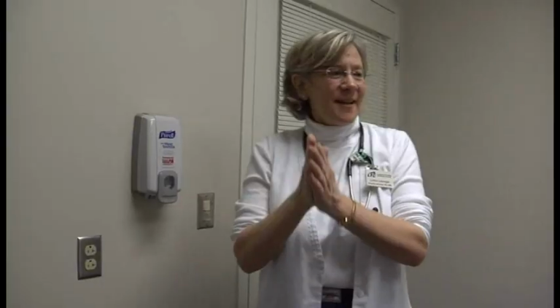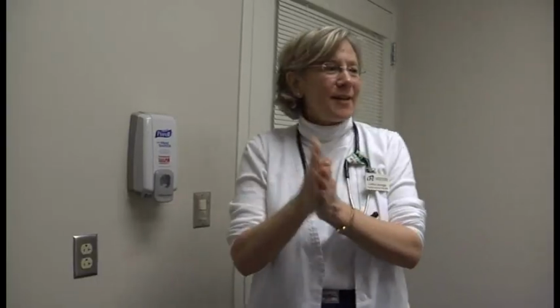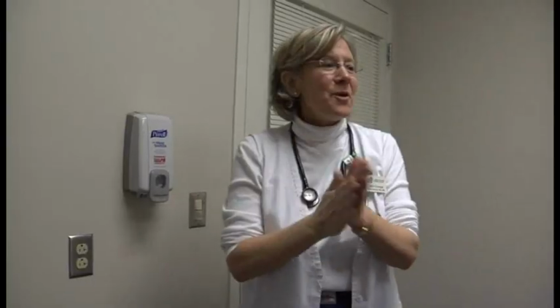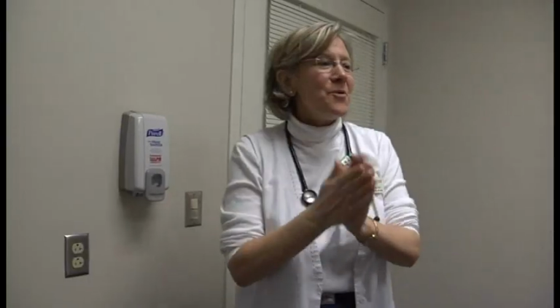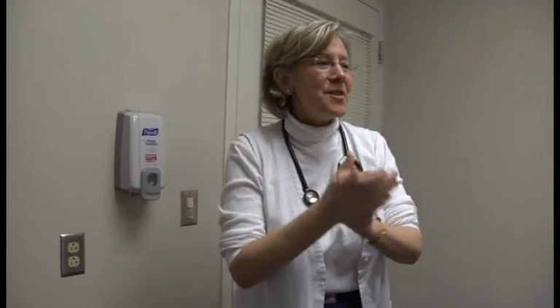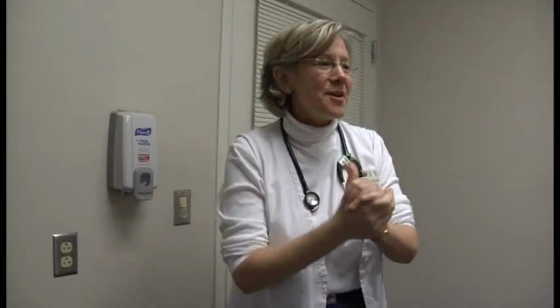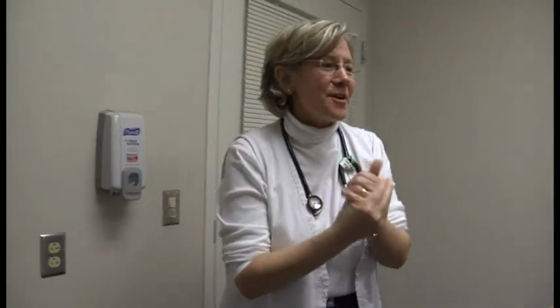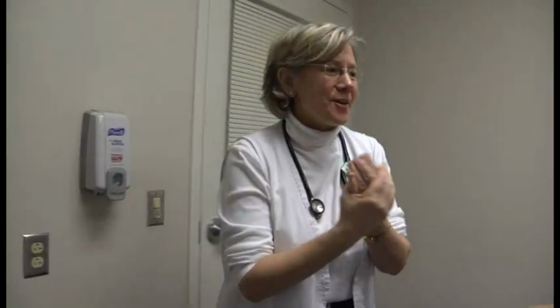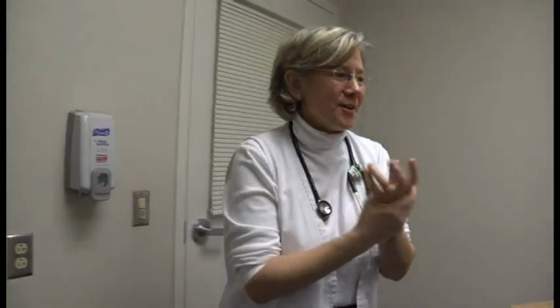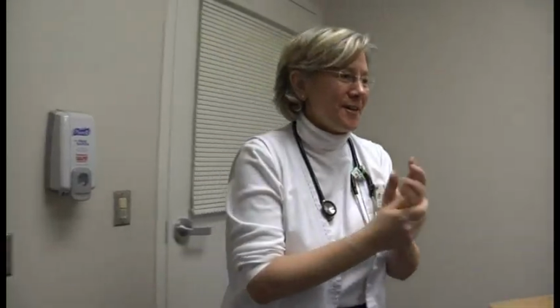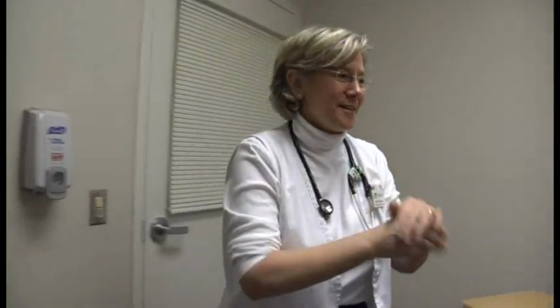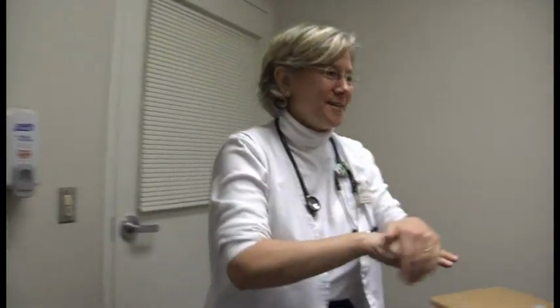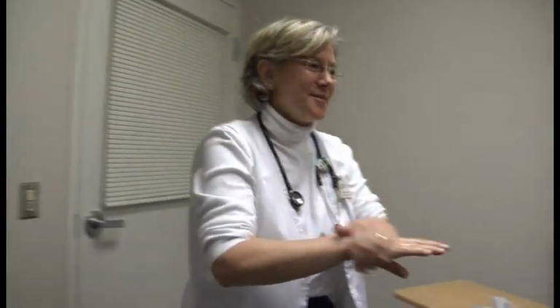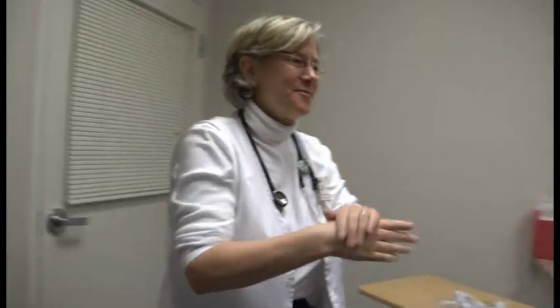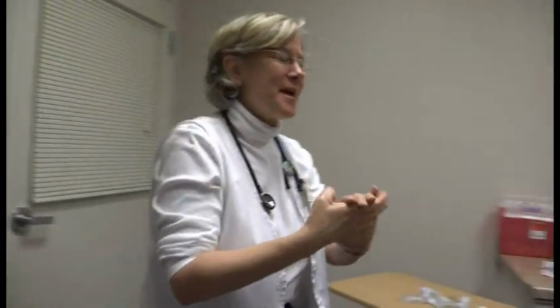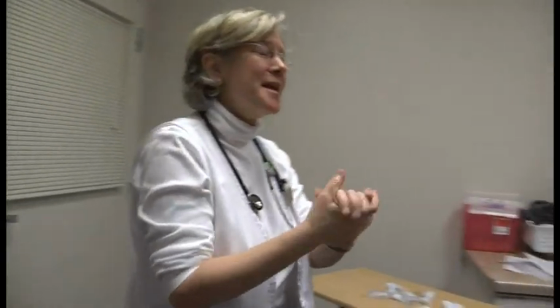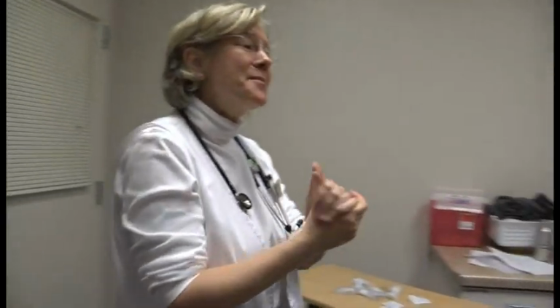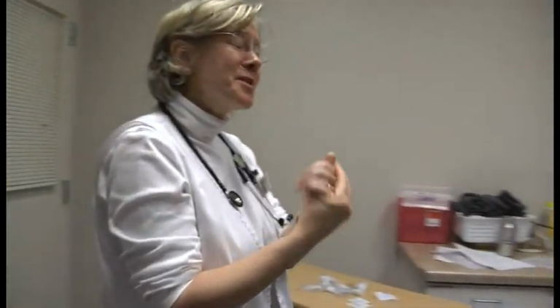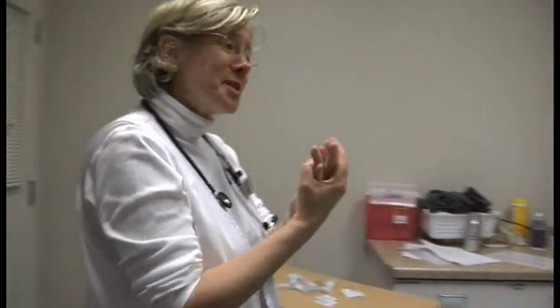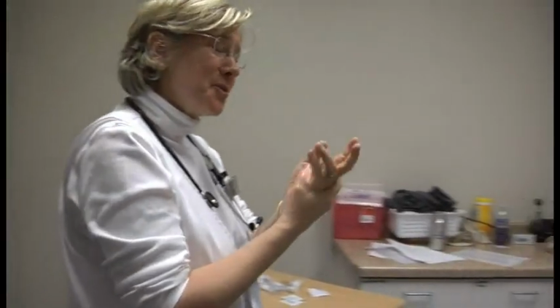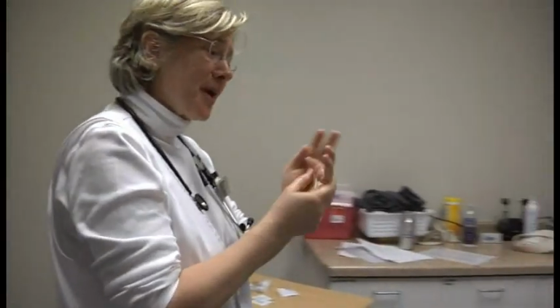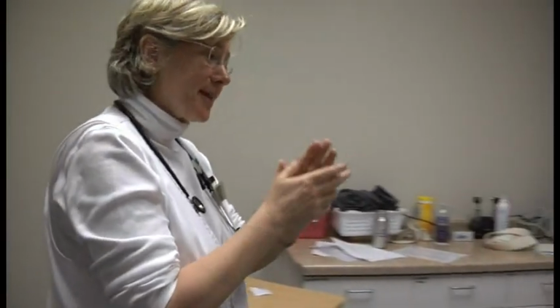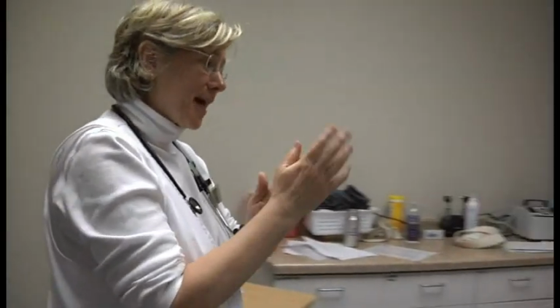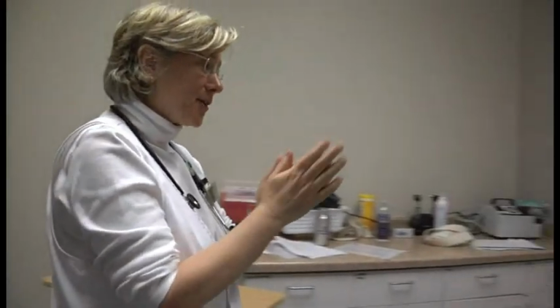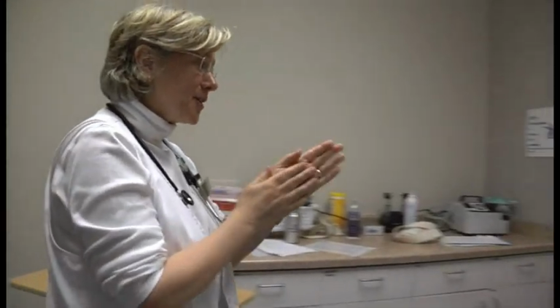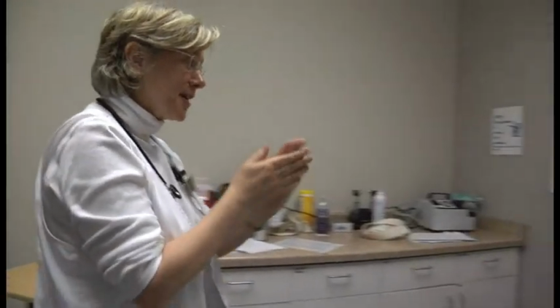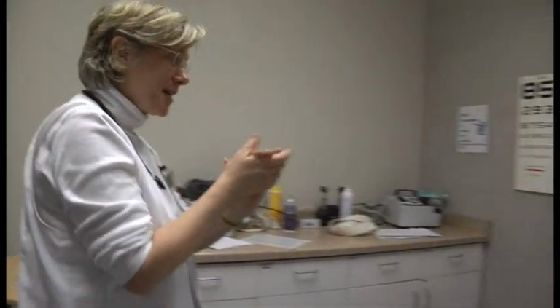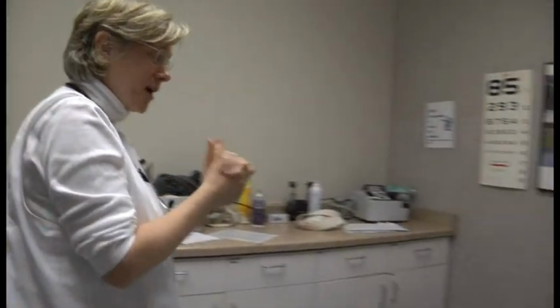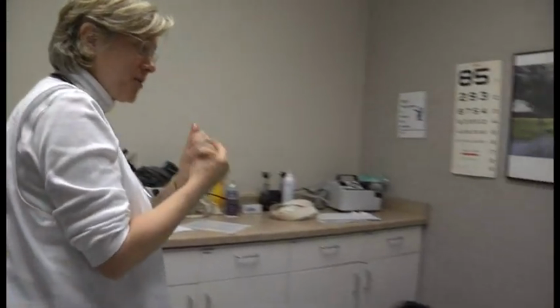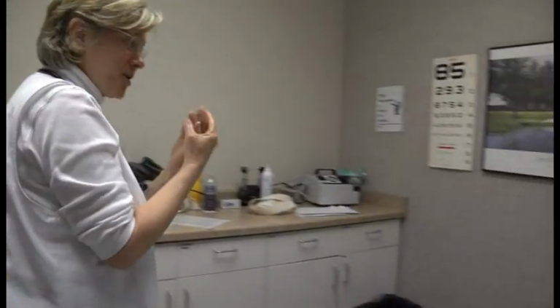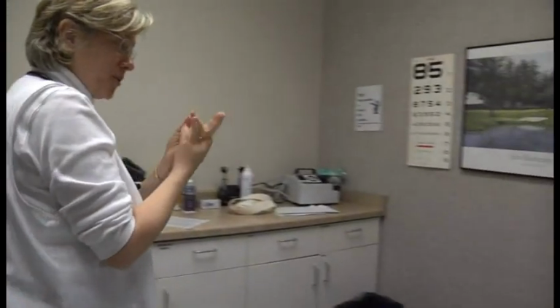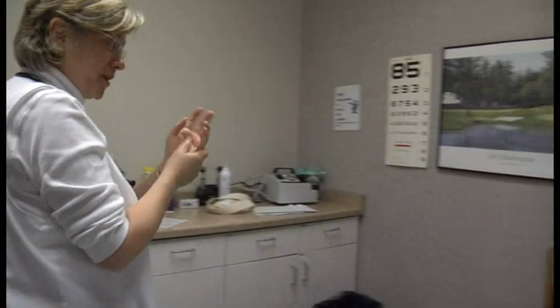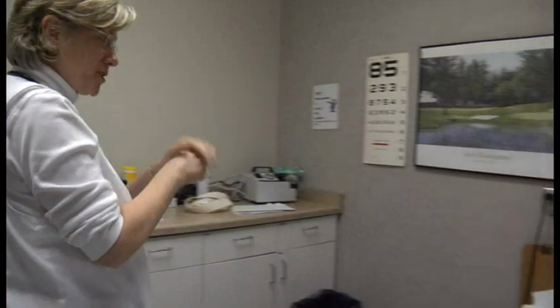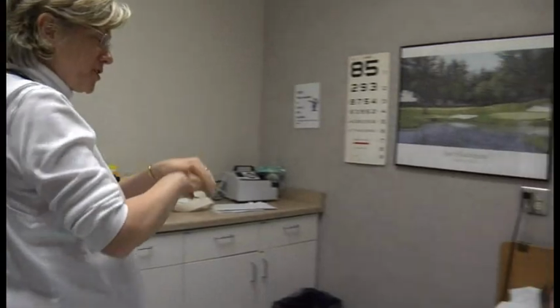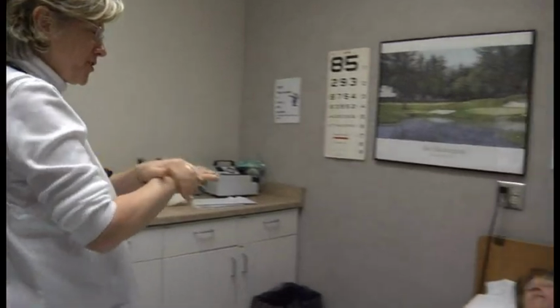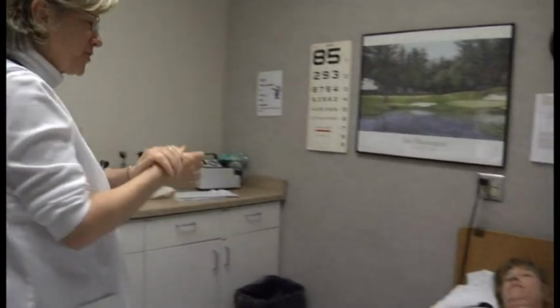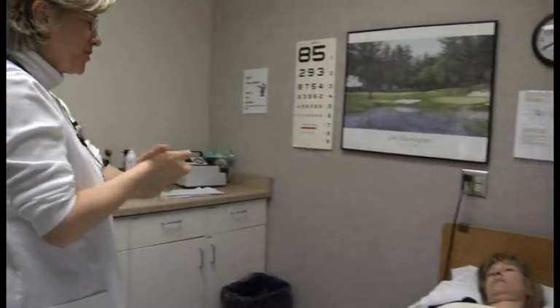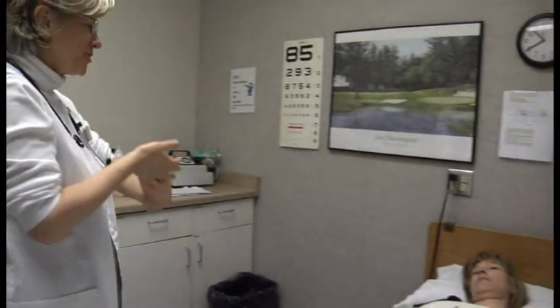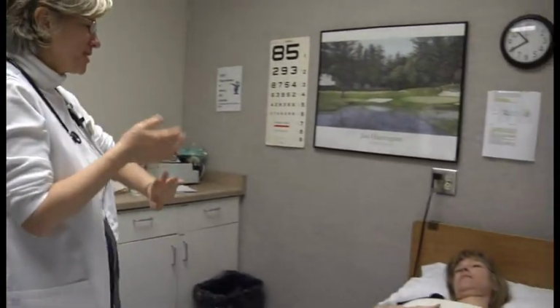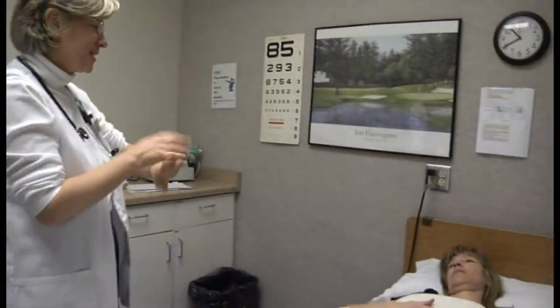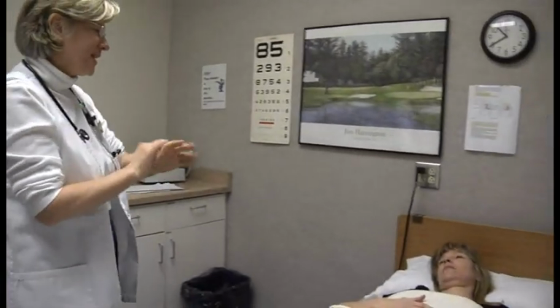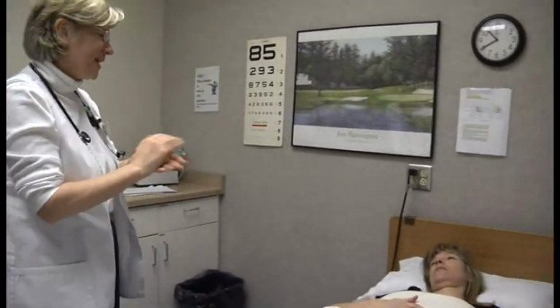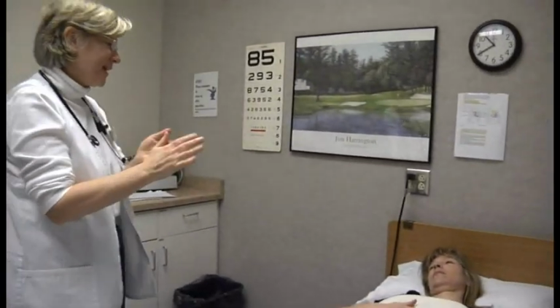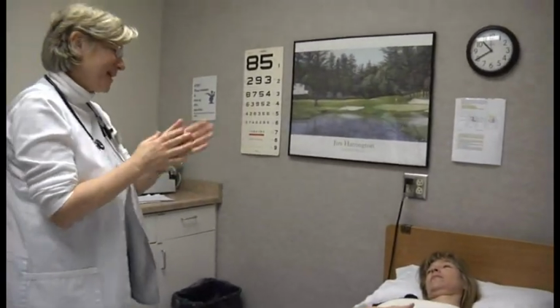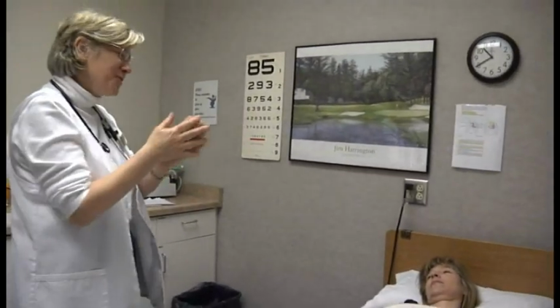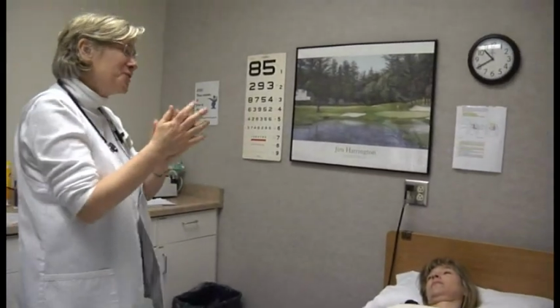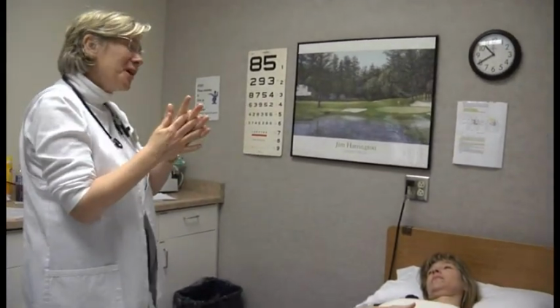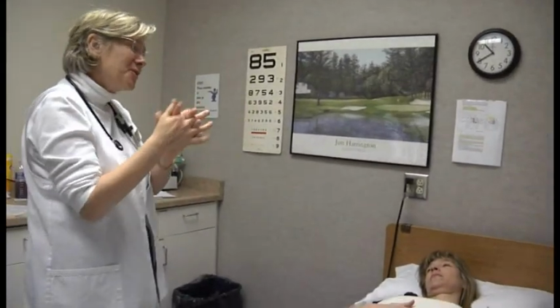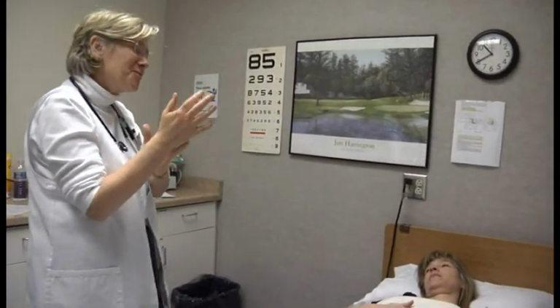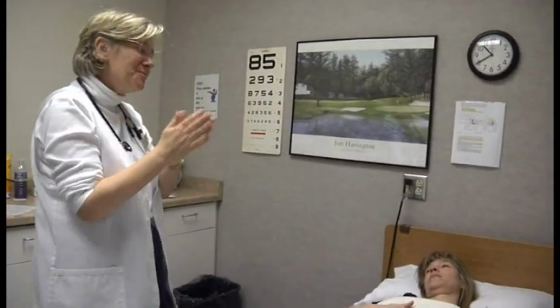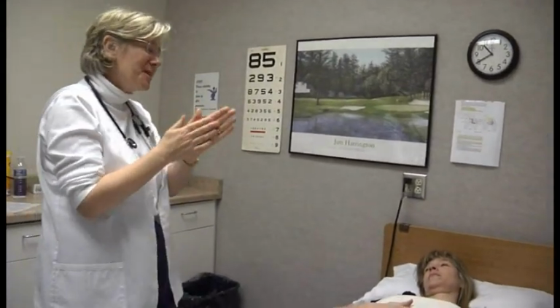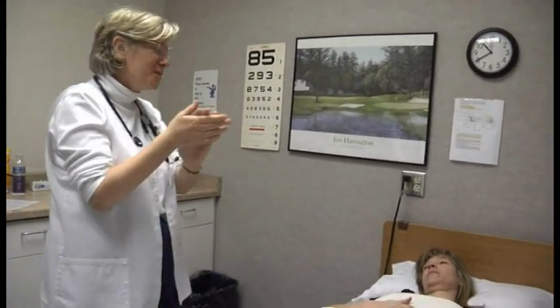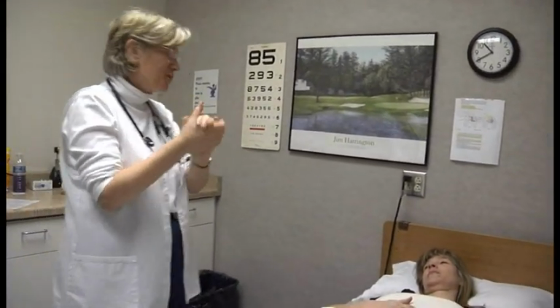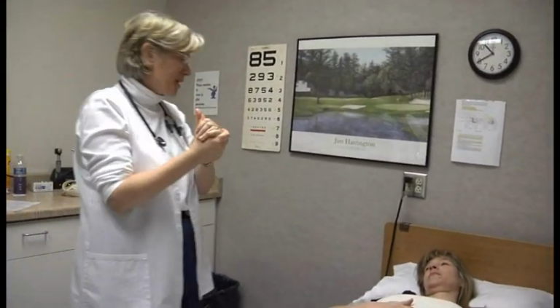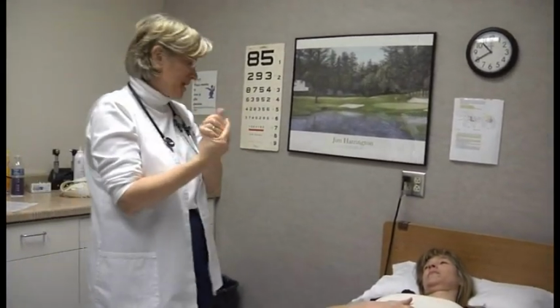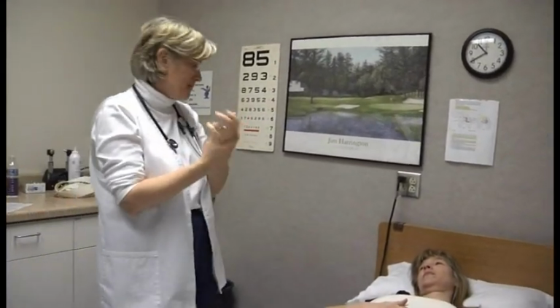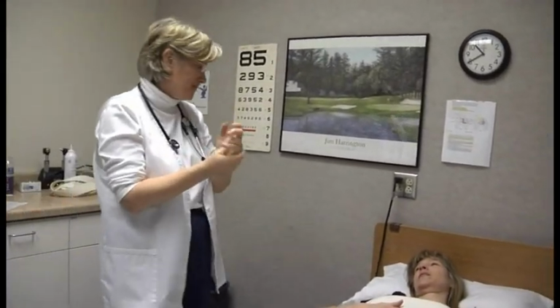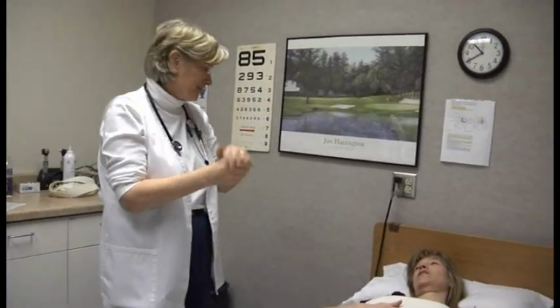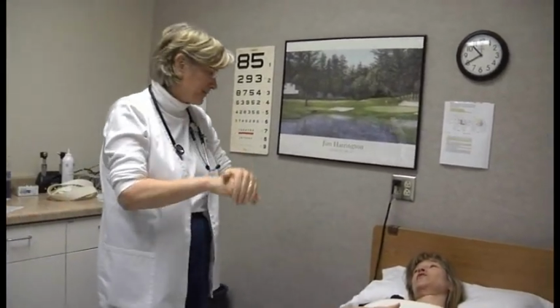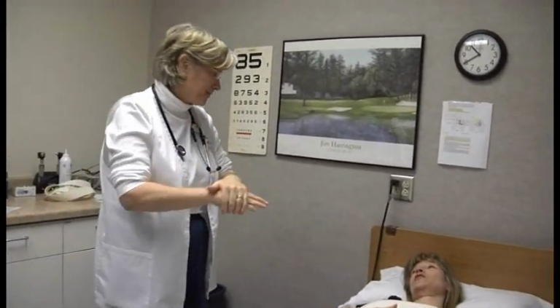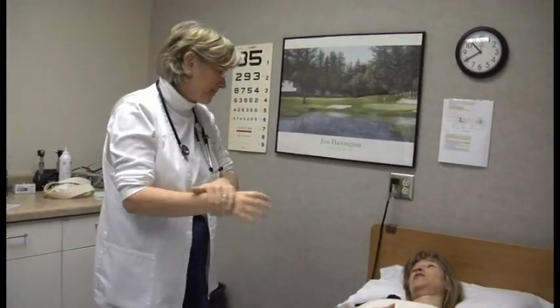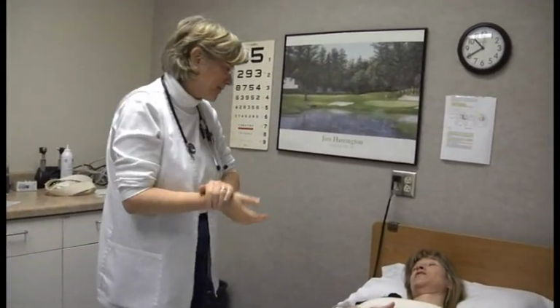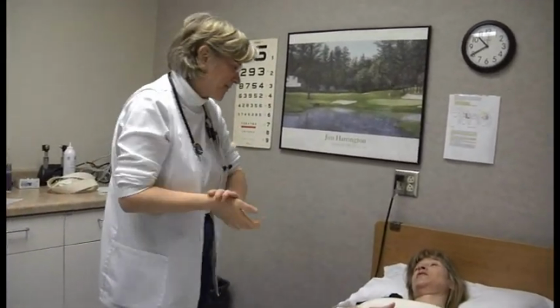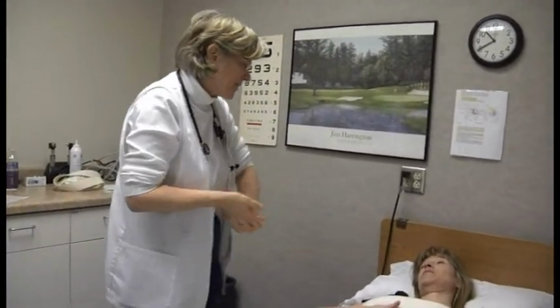Hello there. My name is Luann Lonergan and I'll be your registered nurse today. Can you tell me your name? Lori Hurdle.